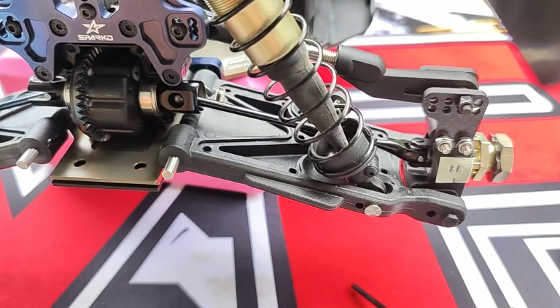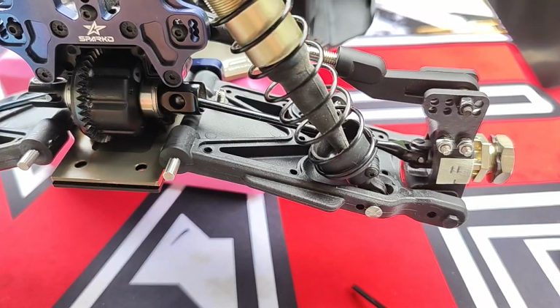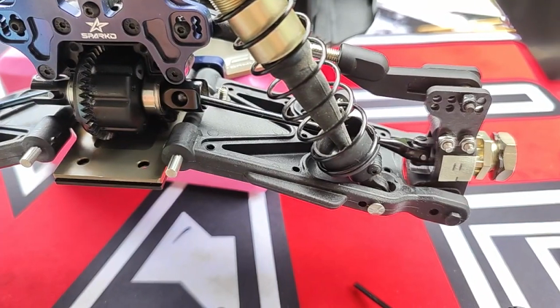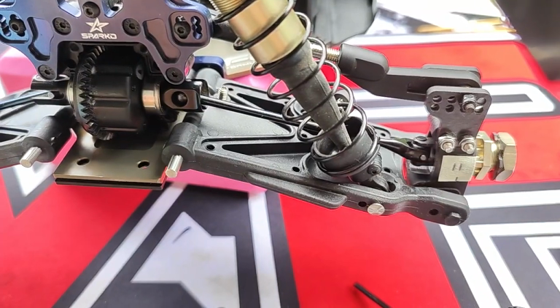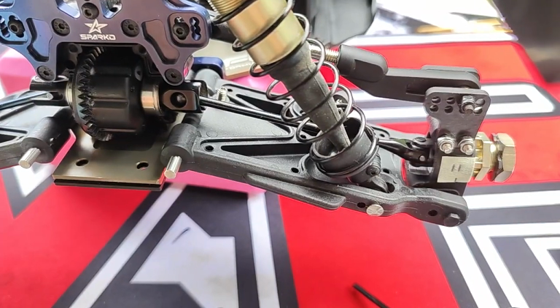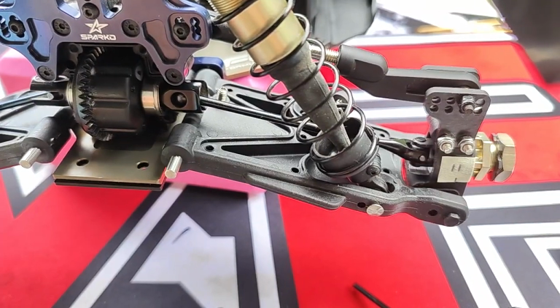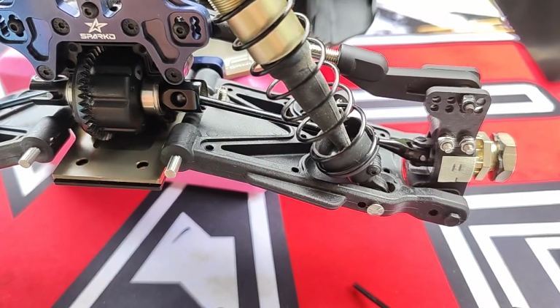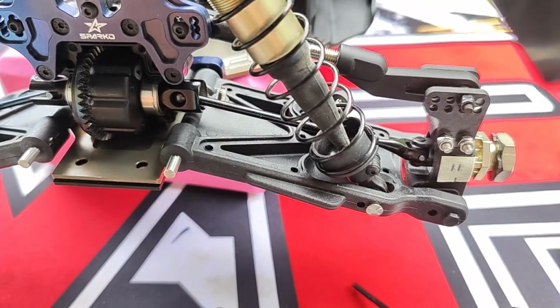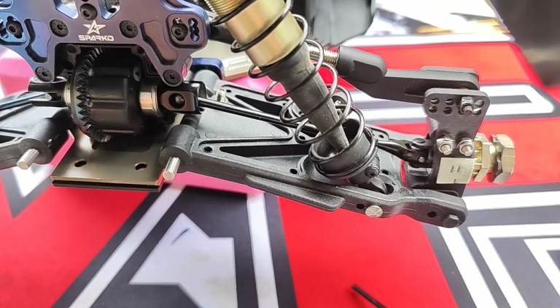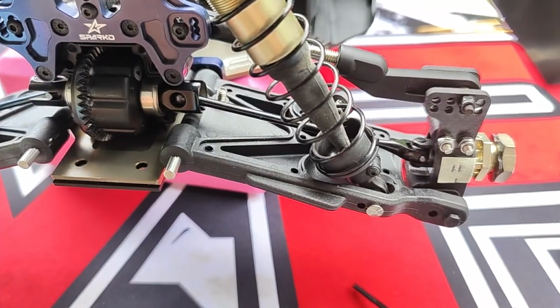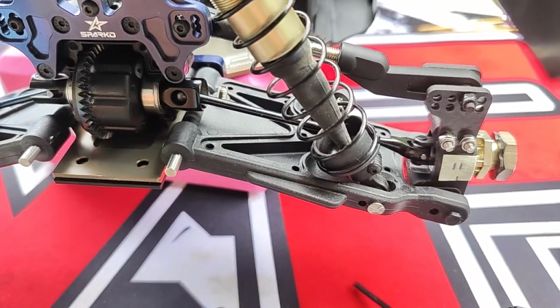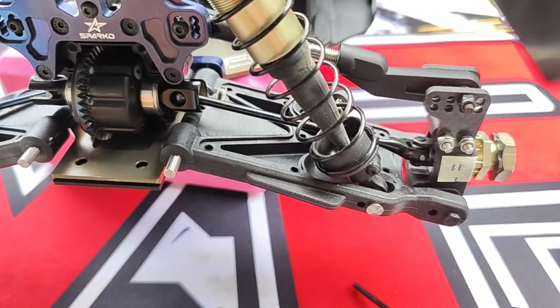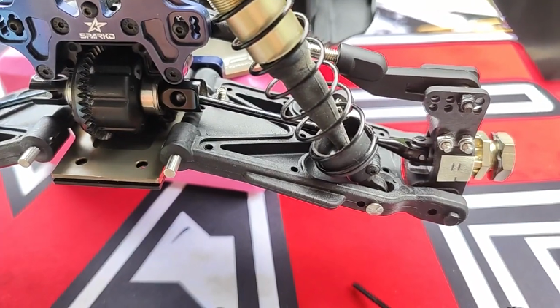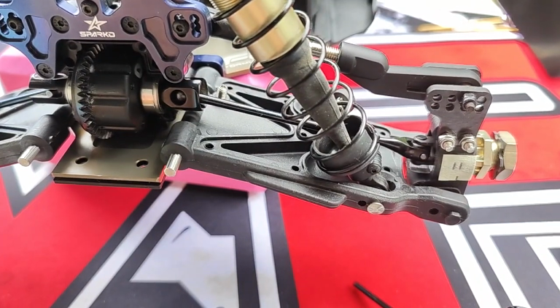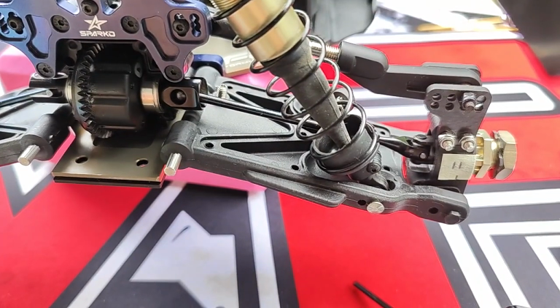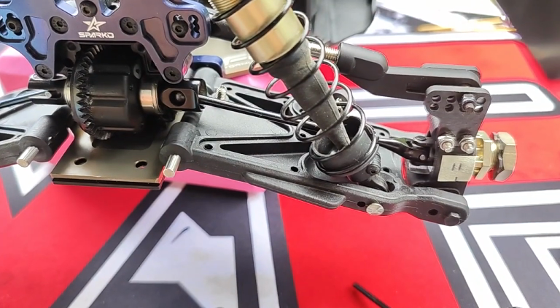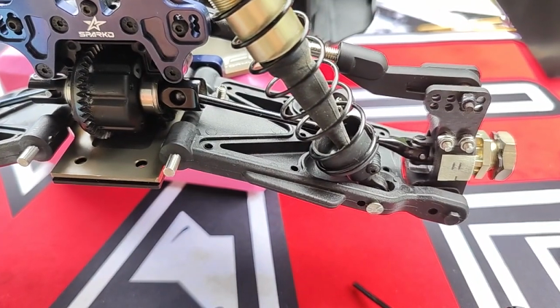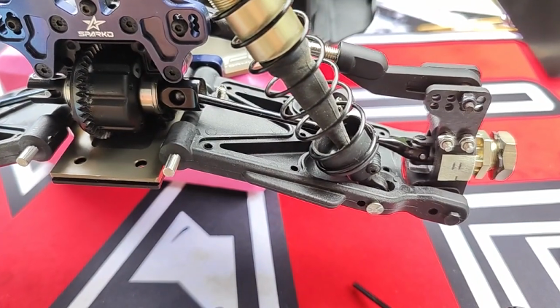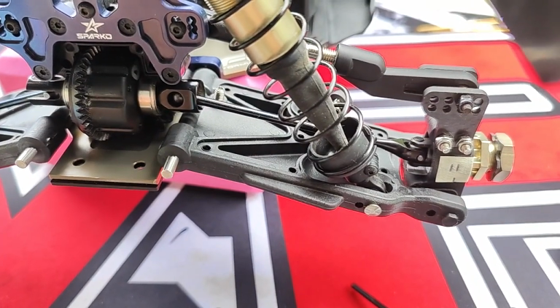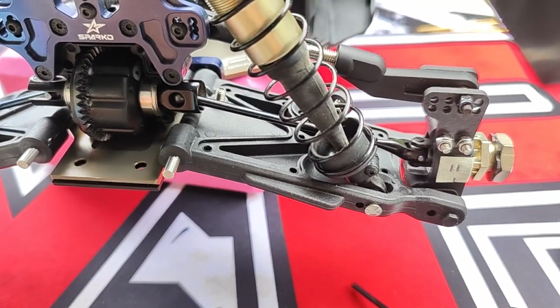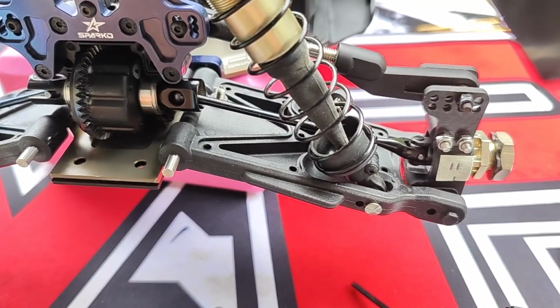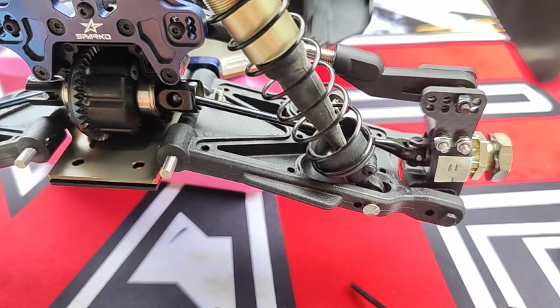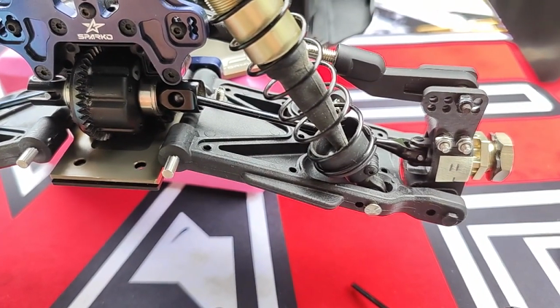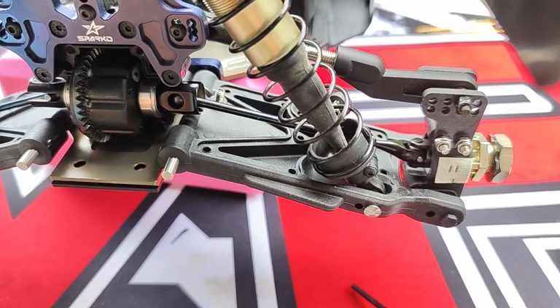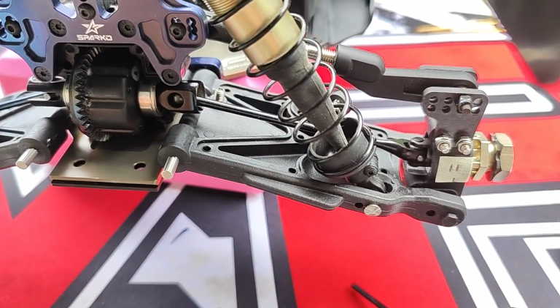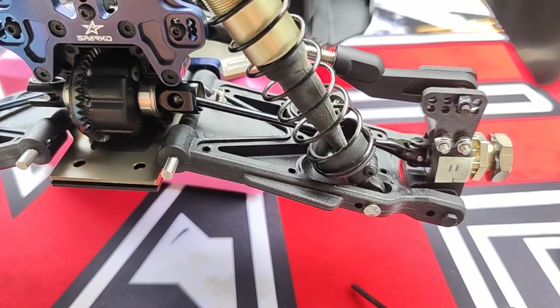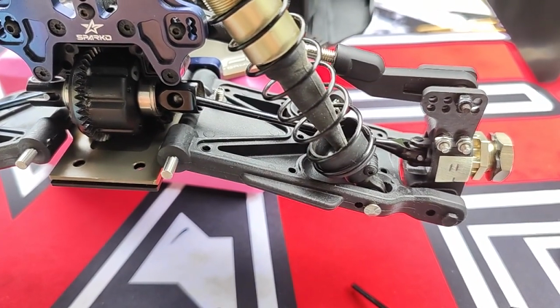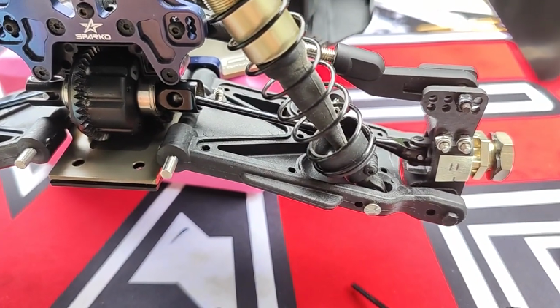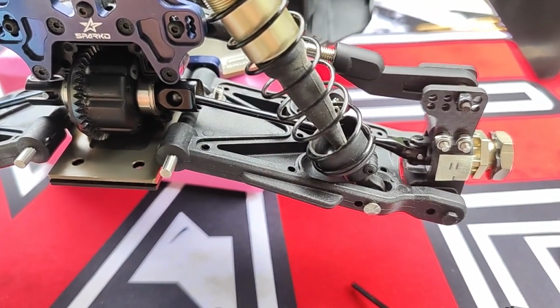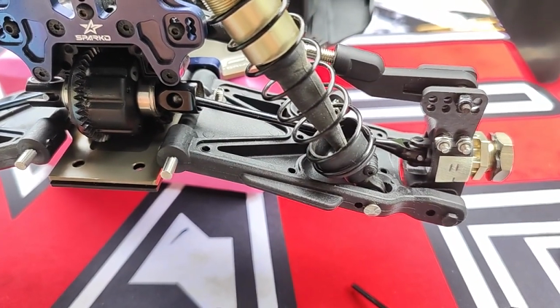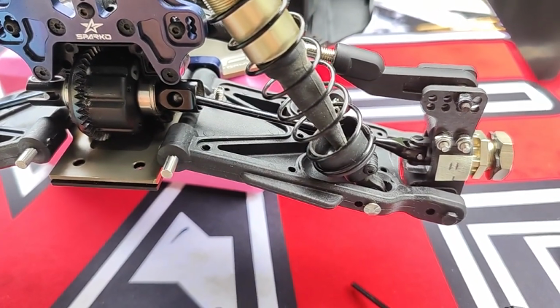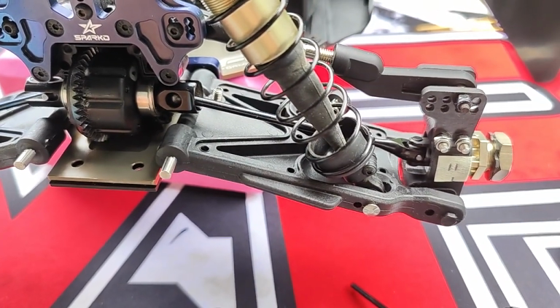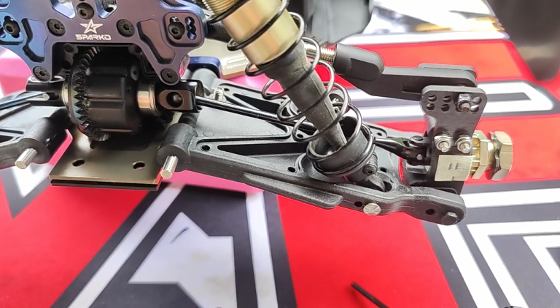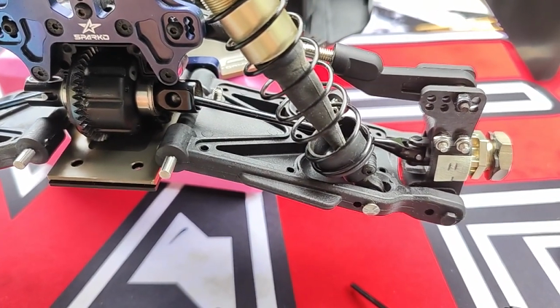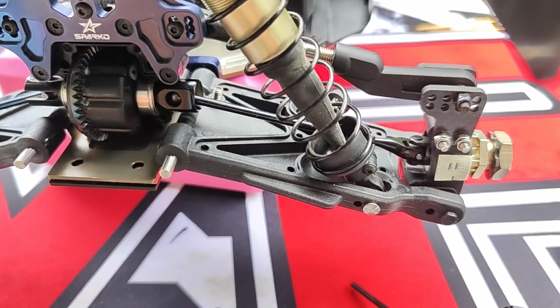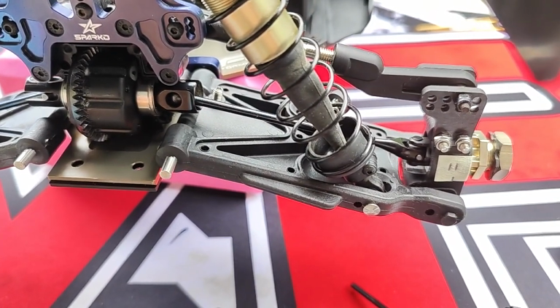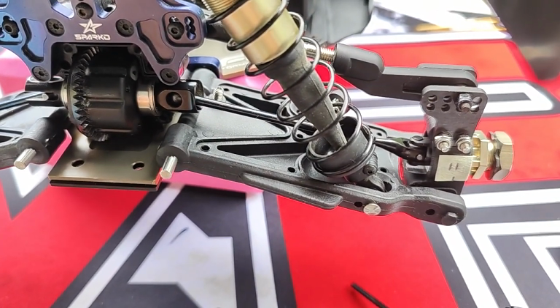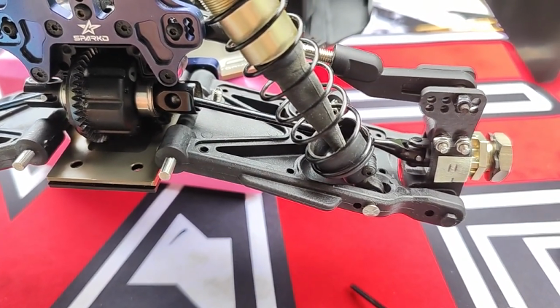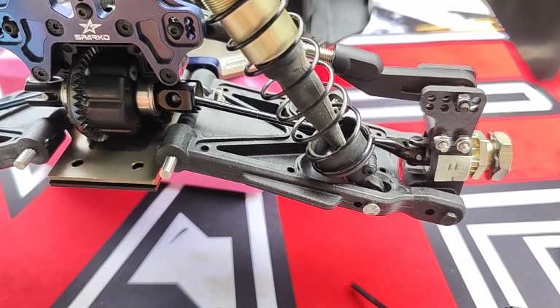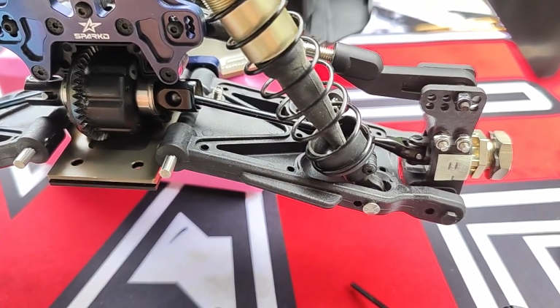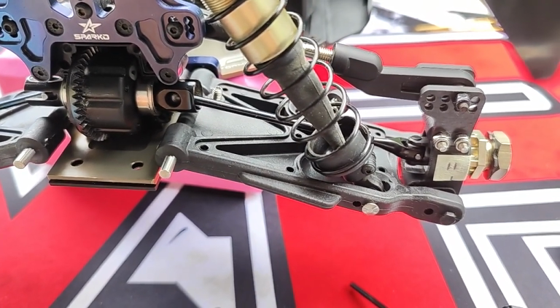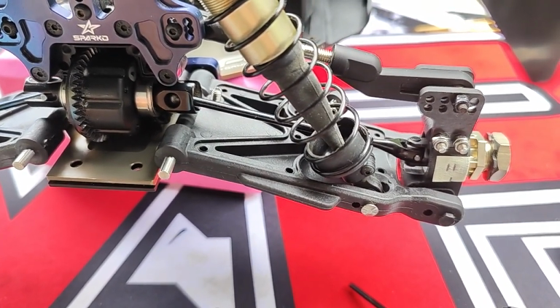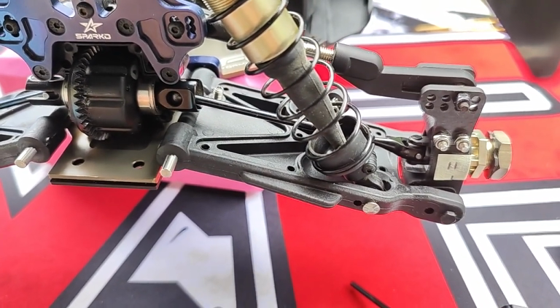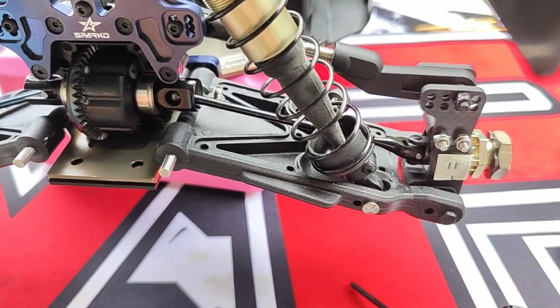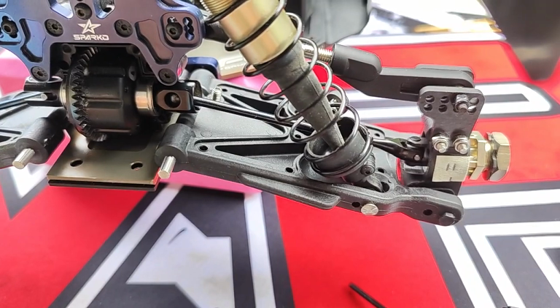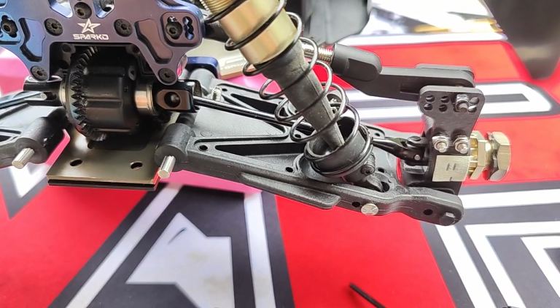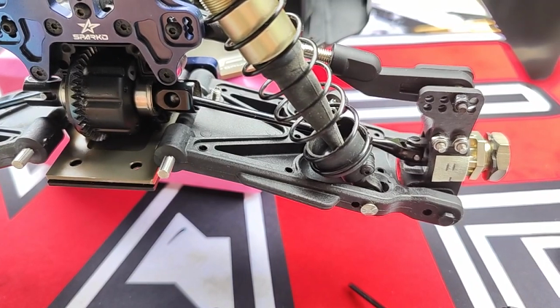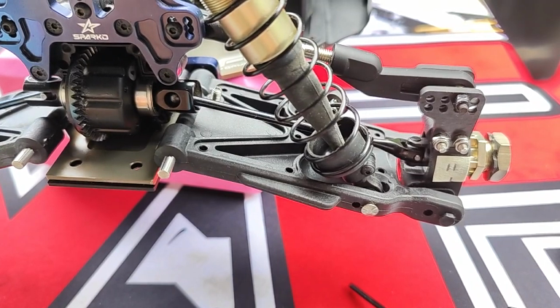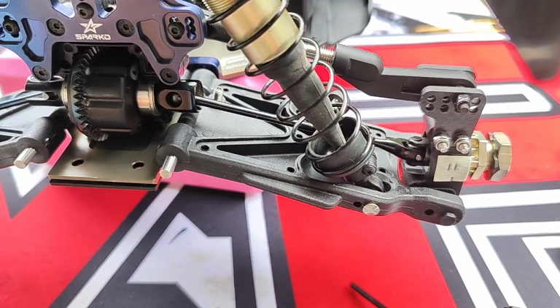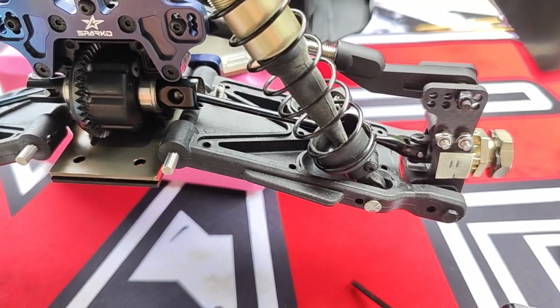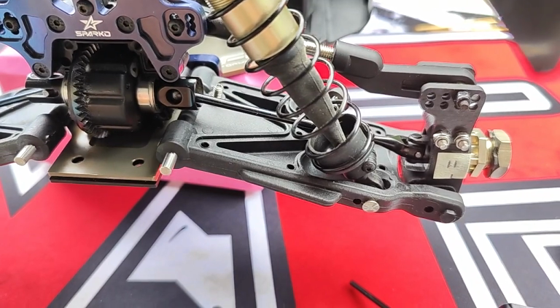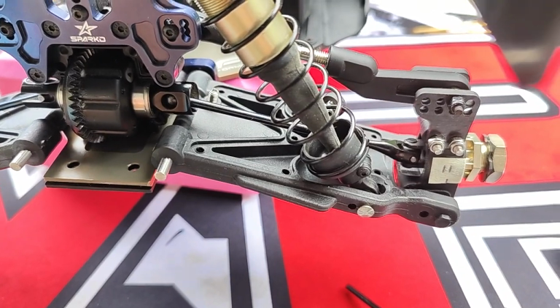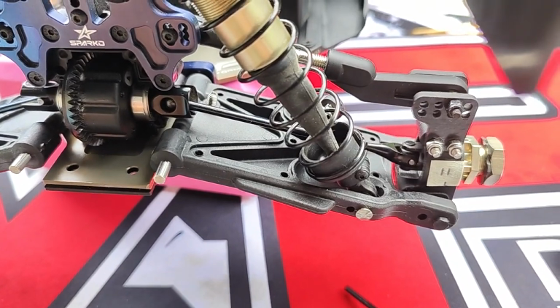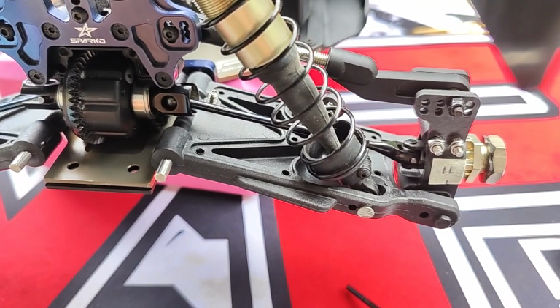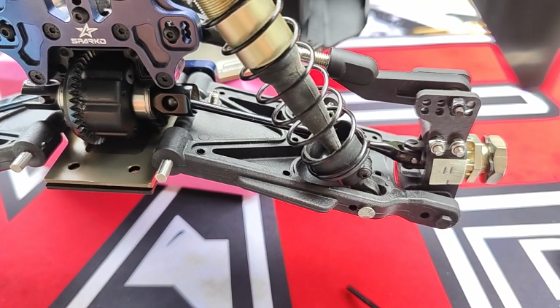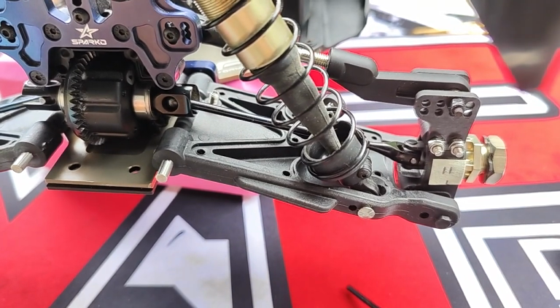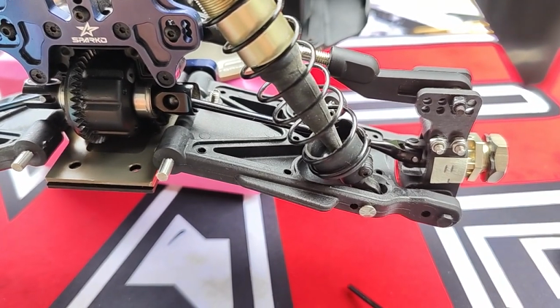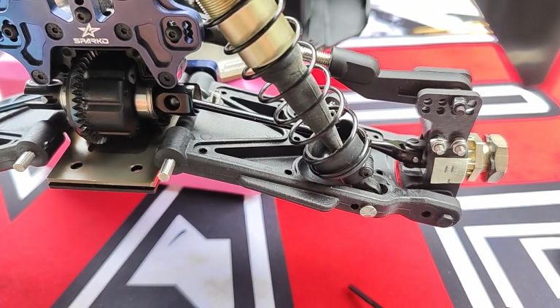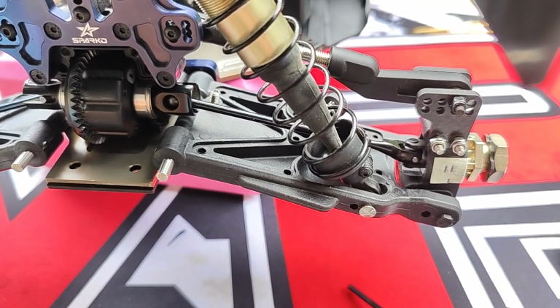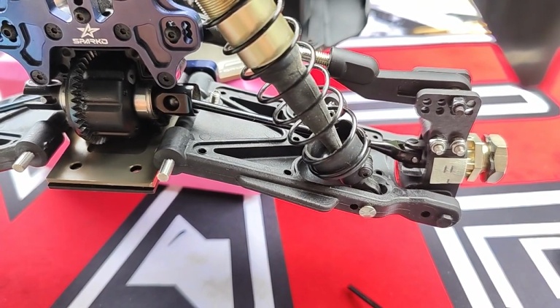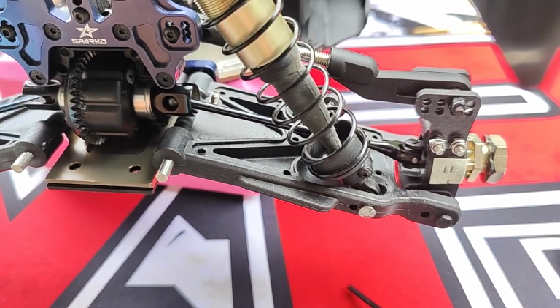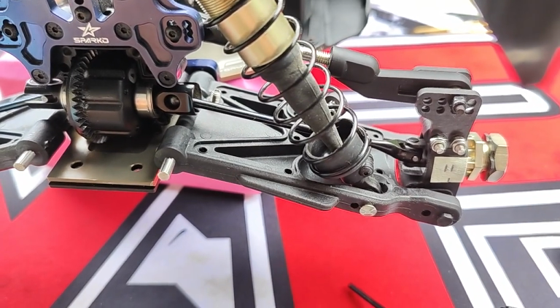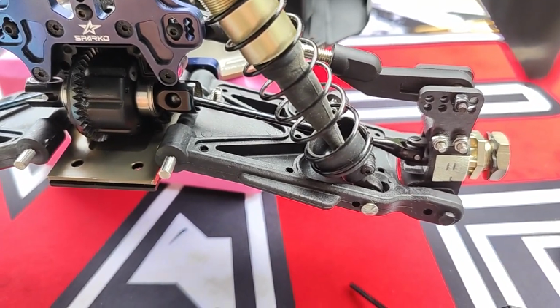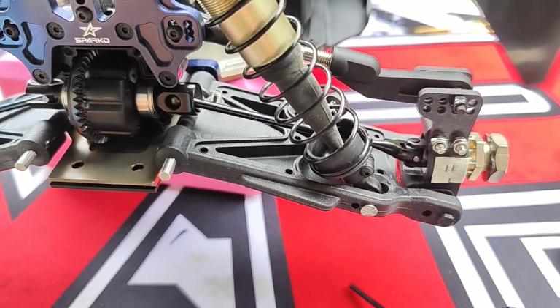Hey guys, Andy with AMR Servos here. Just wanted to make a video and discuss the suspension geometry further of the Sparco F8 Buggy.